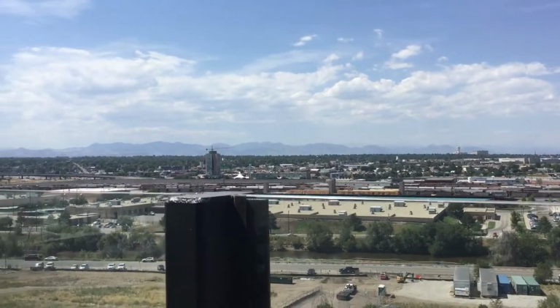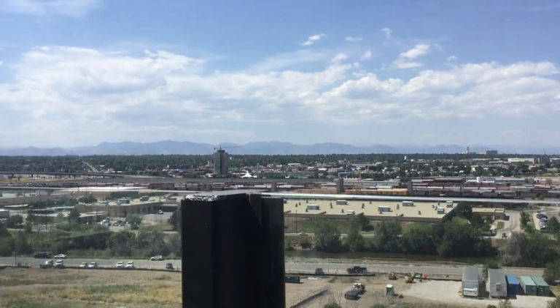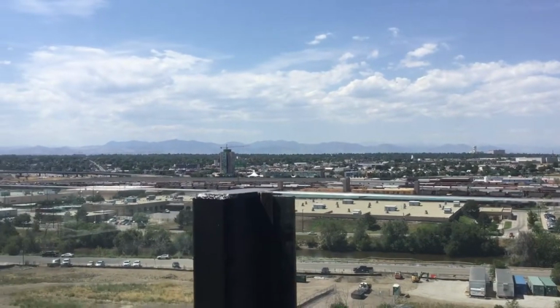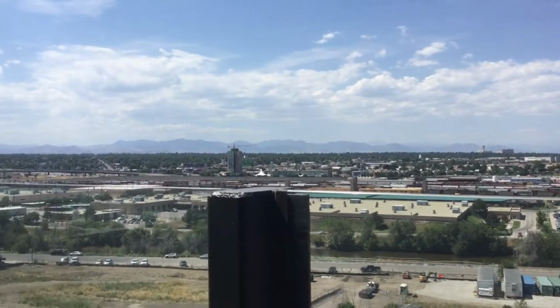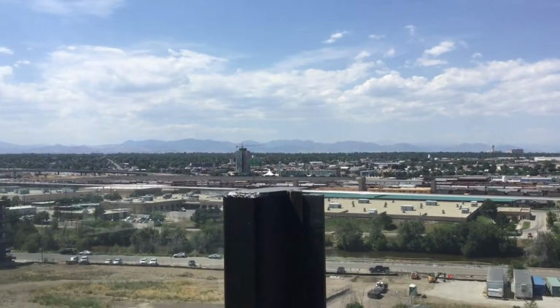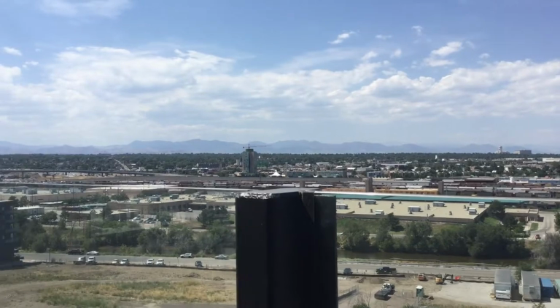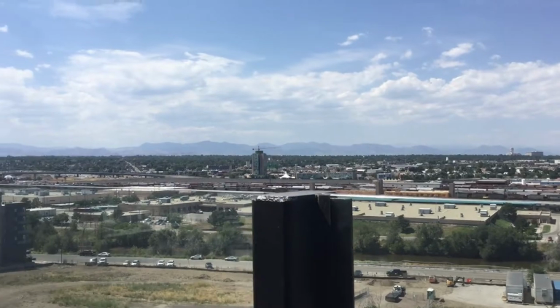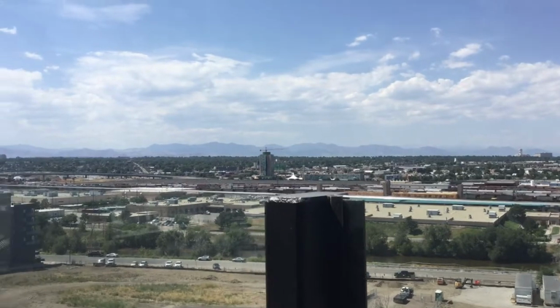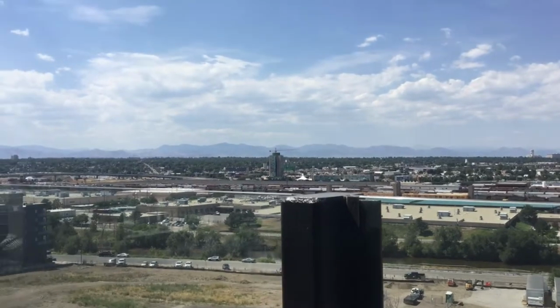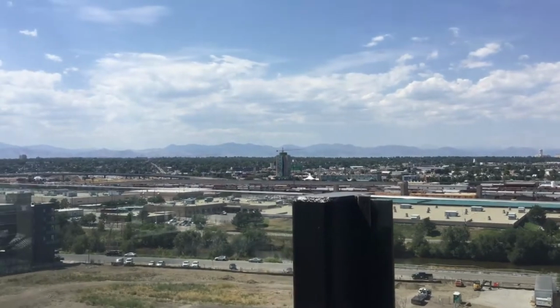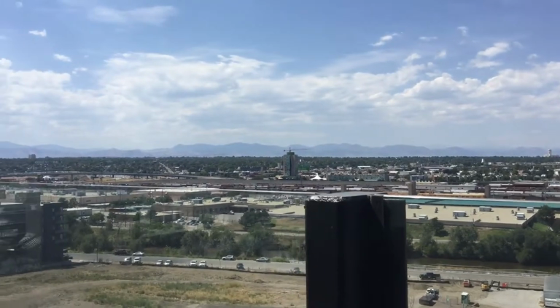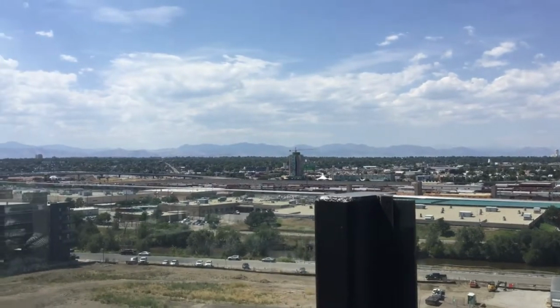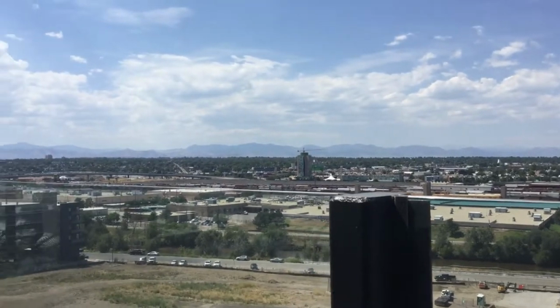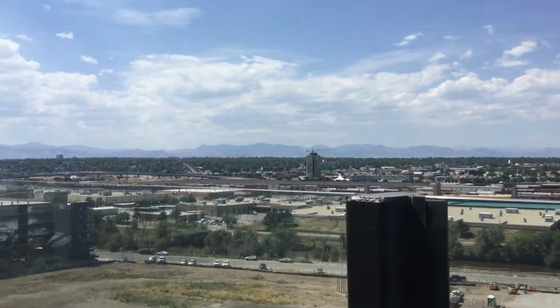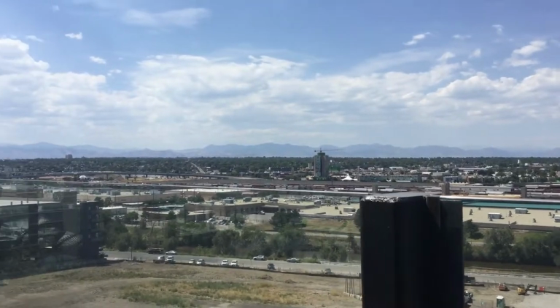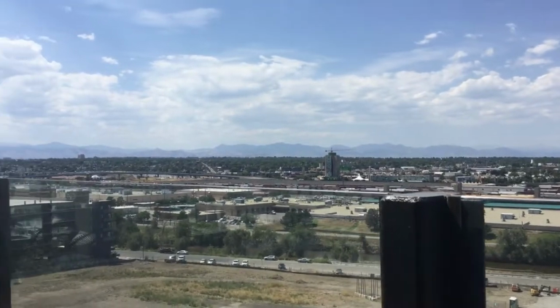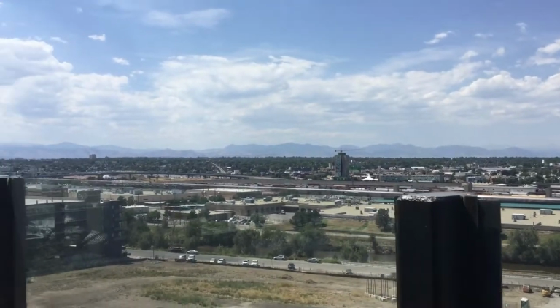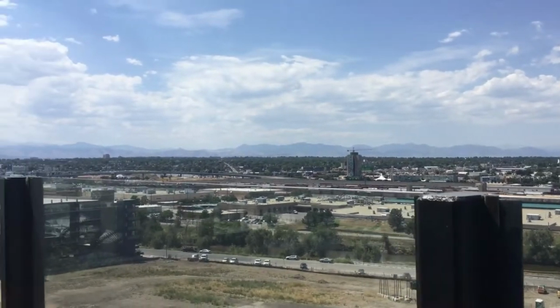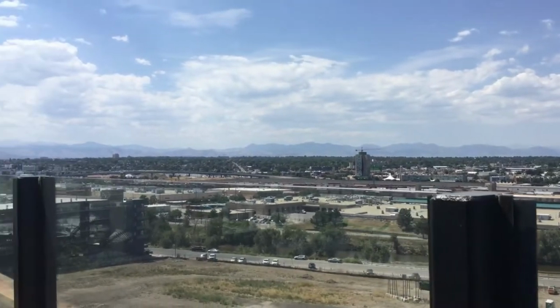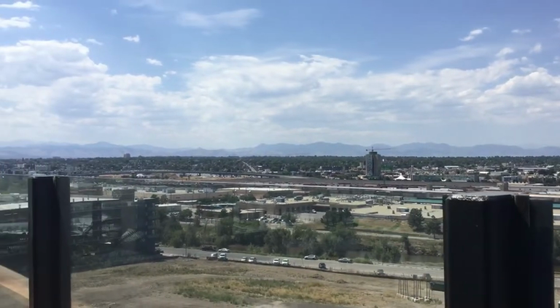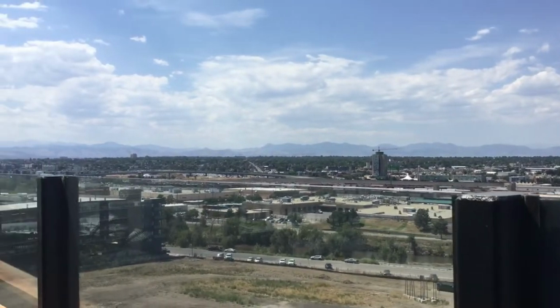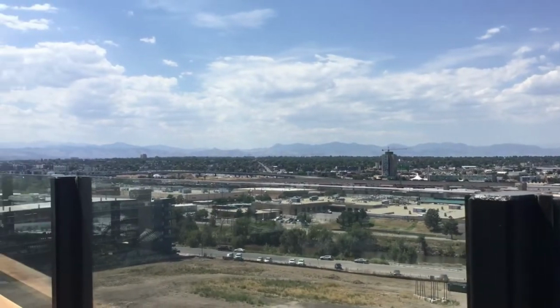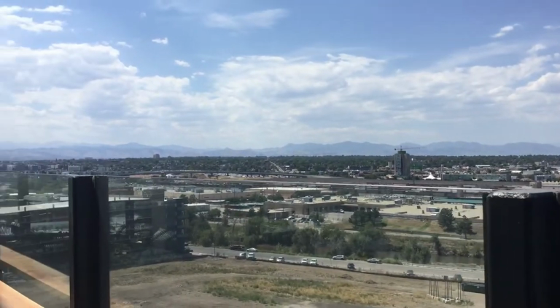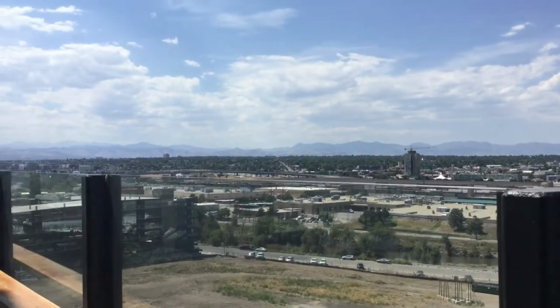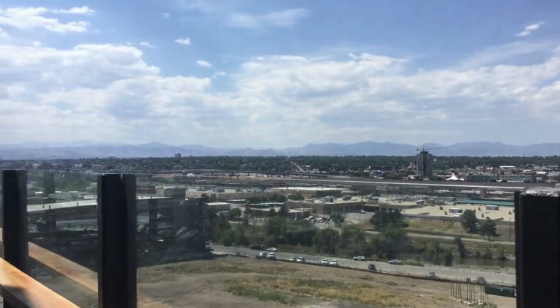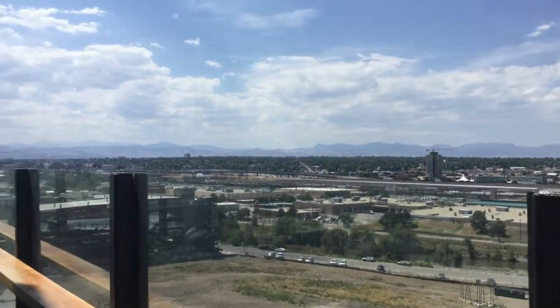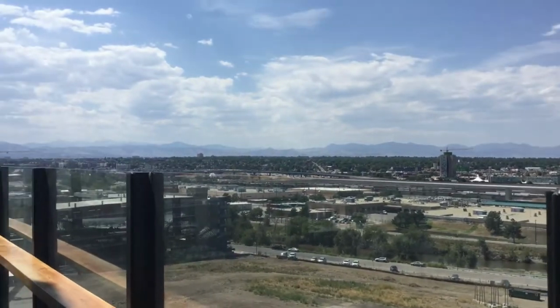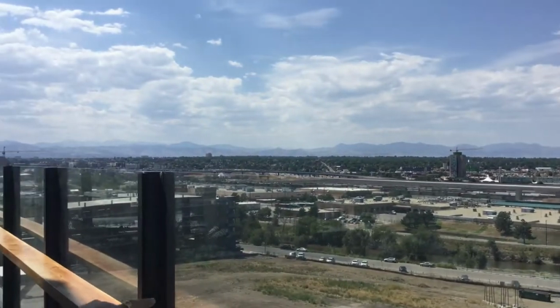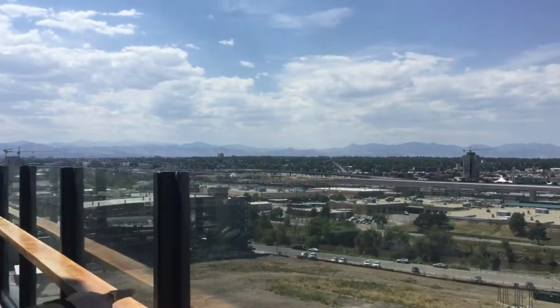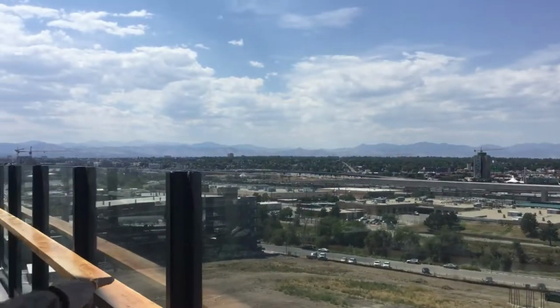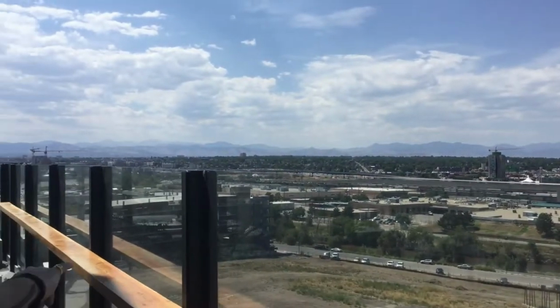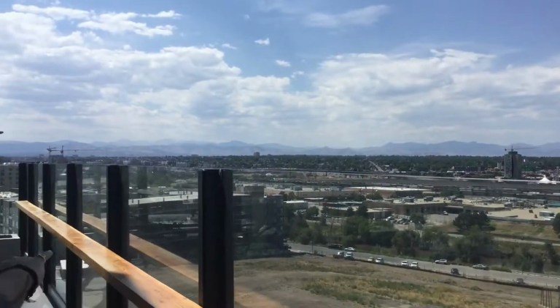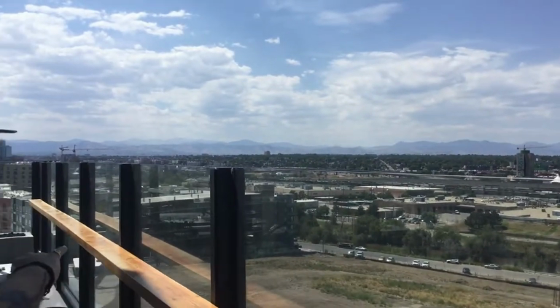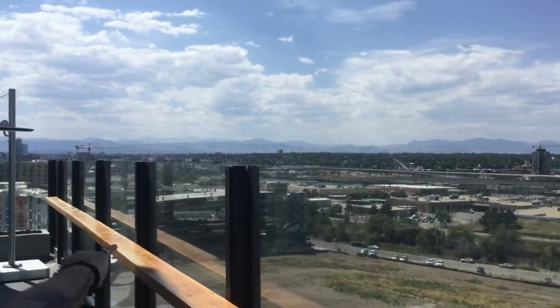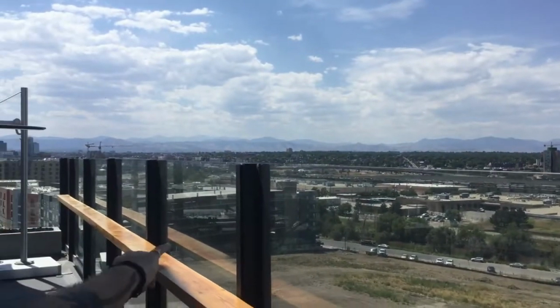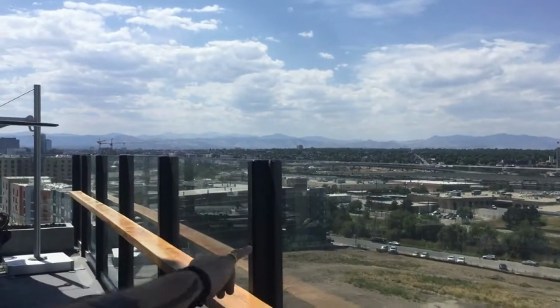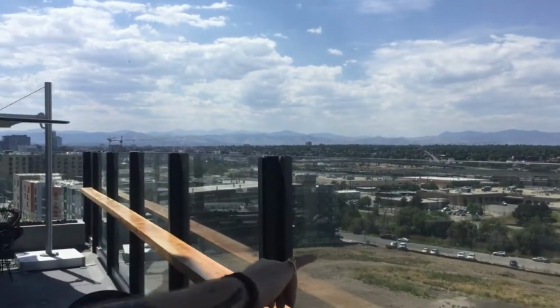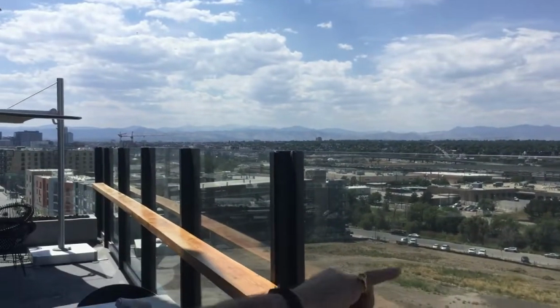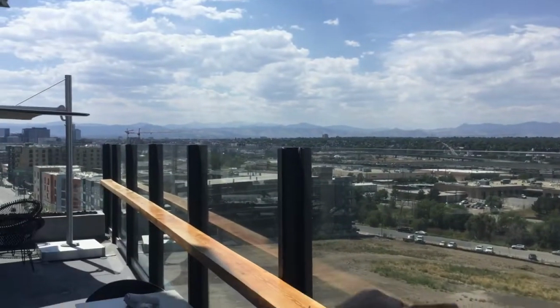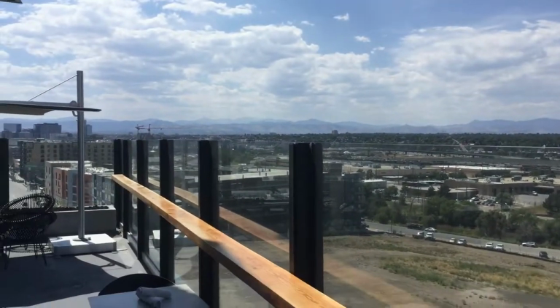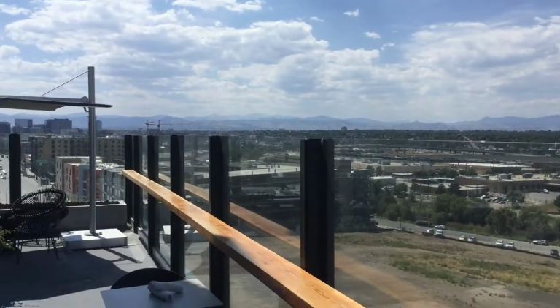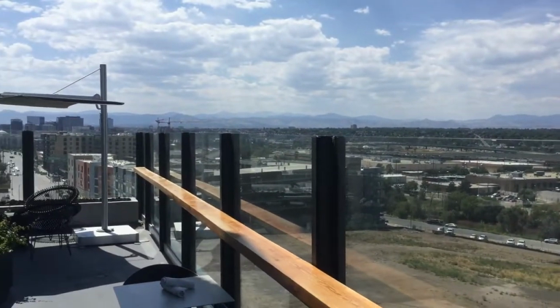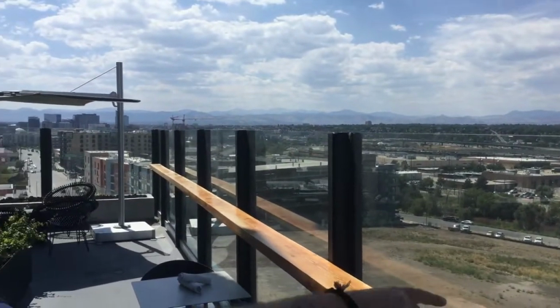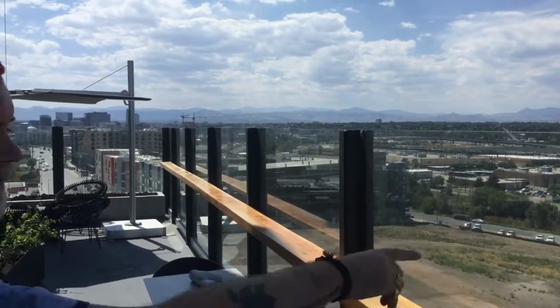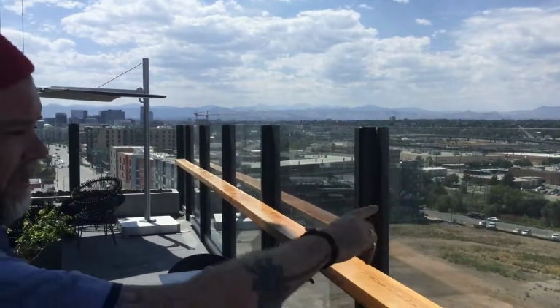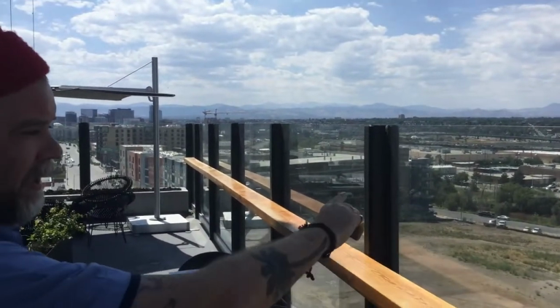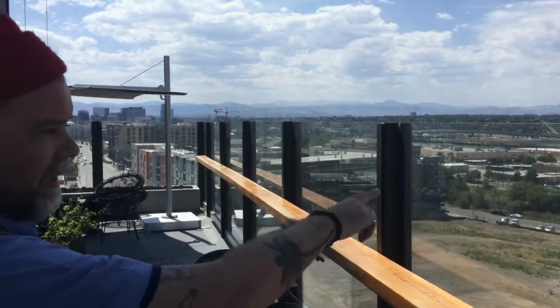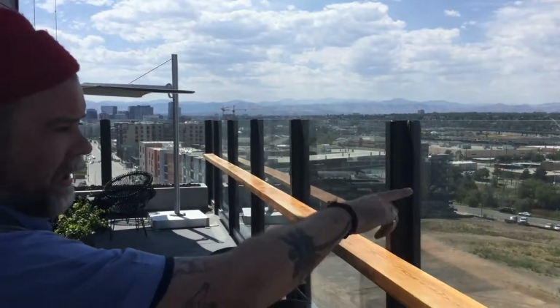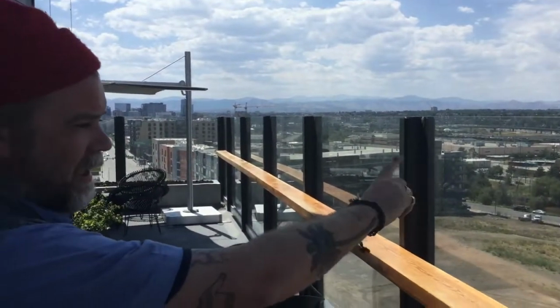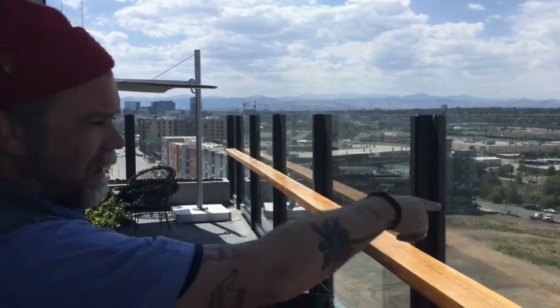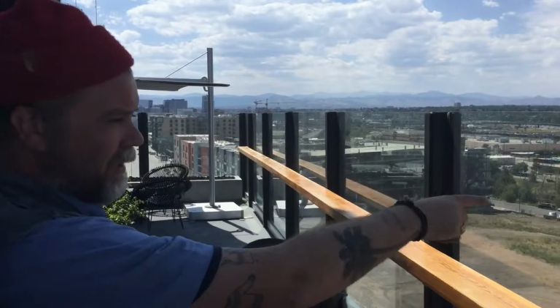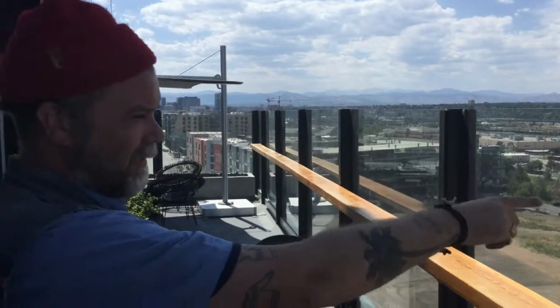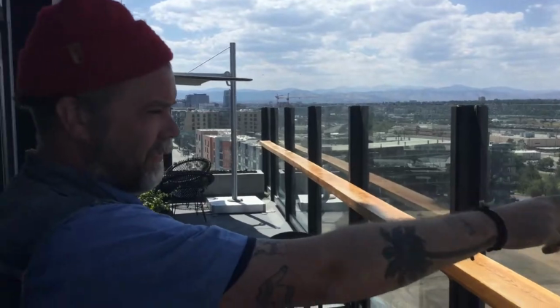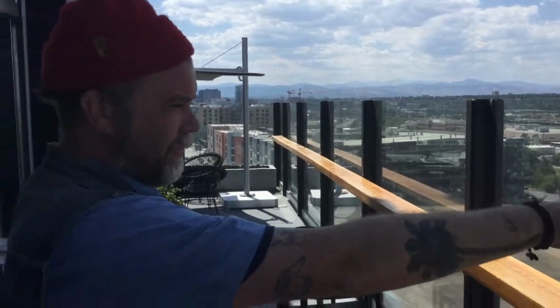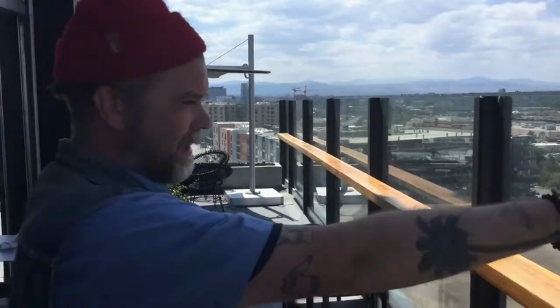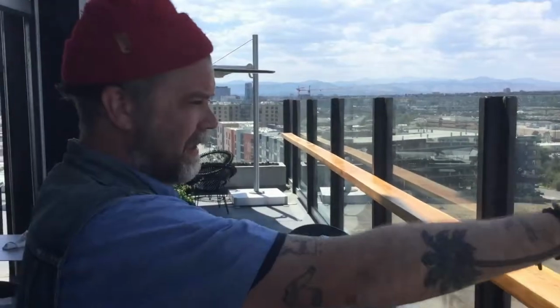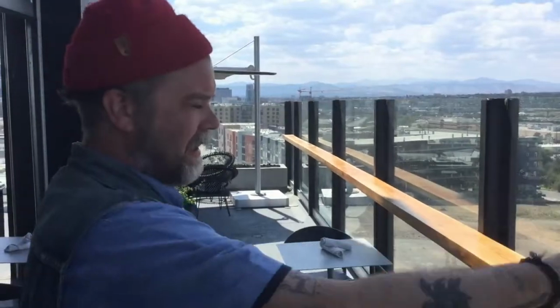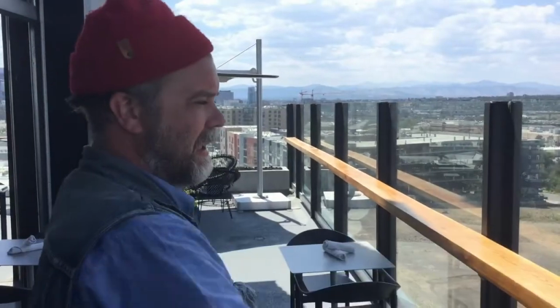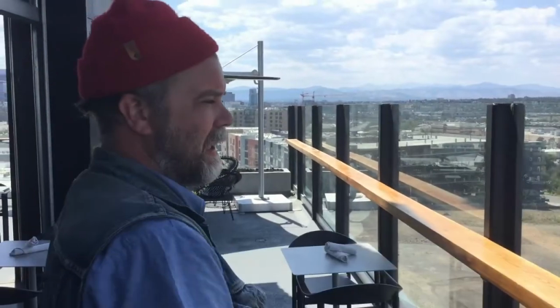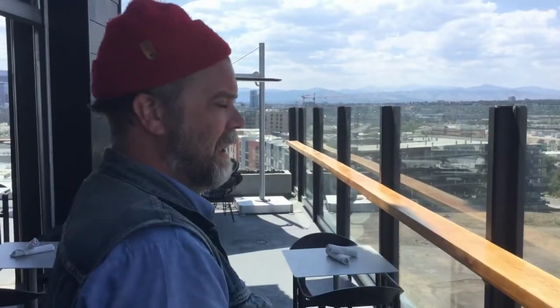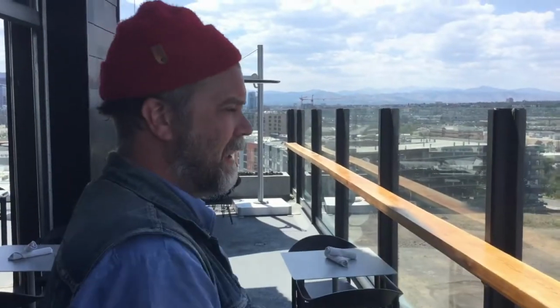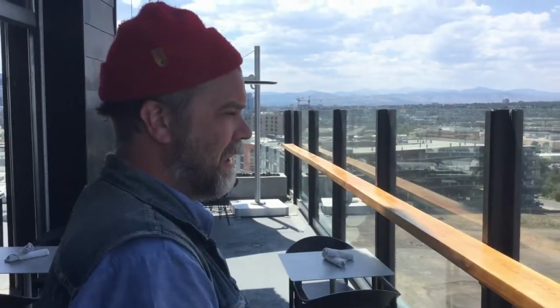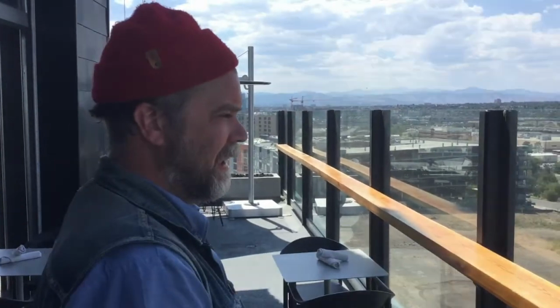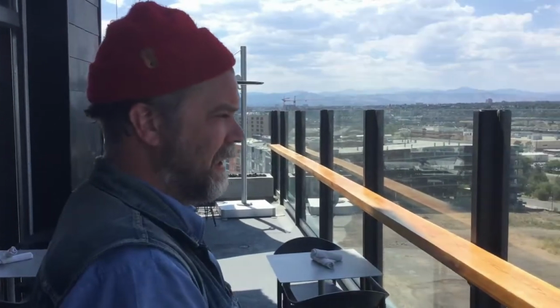When people travel now, they want to be in places that are real and that people in that city really live and hang out.